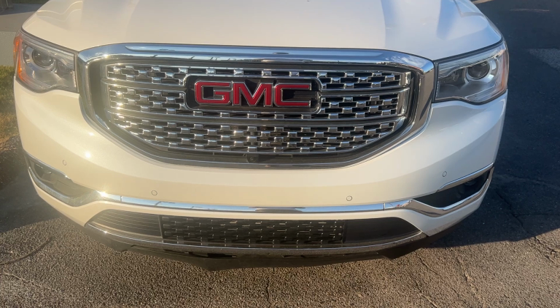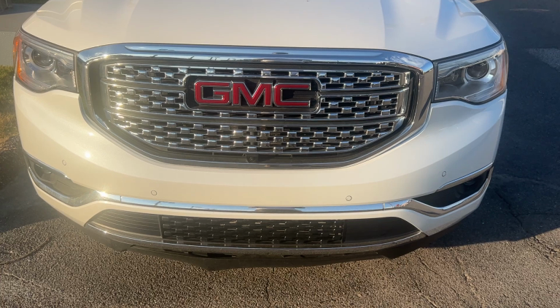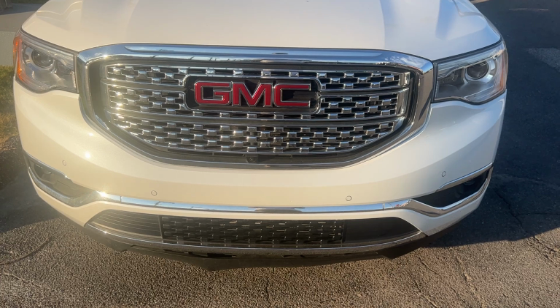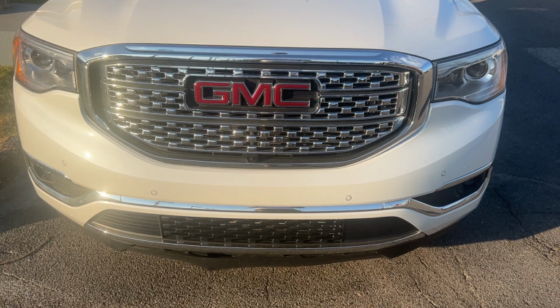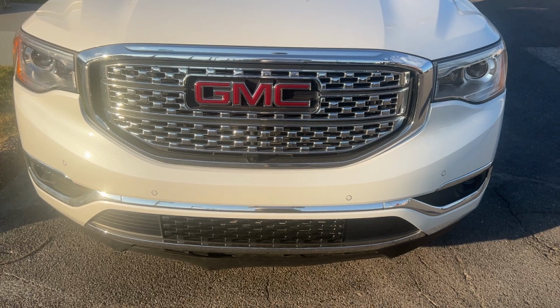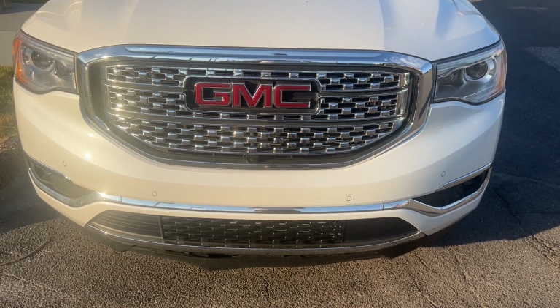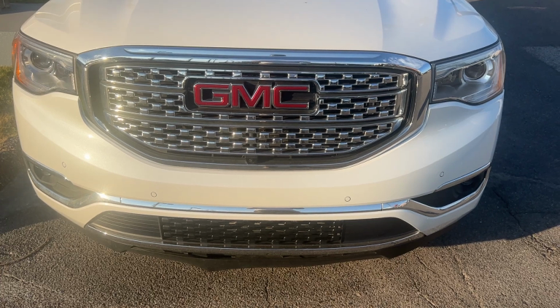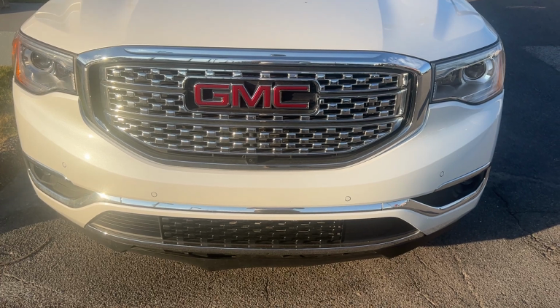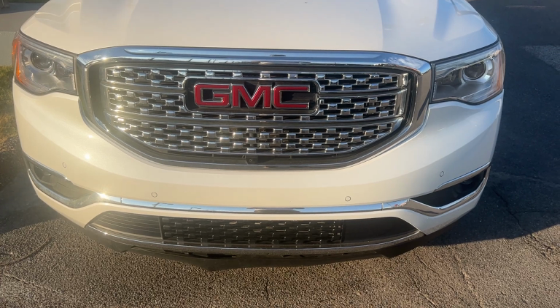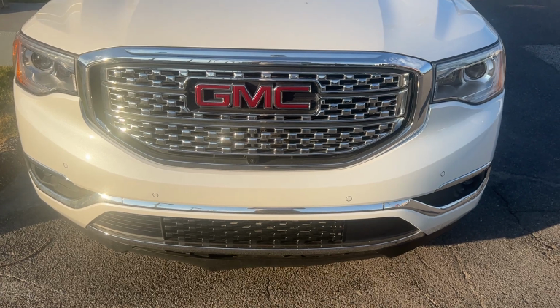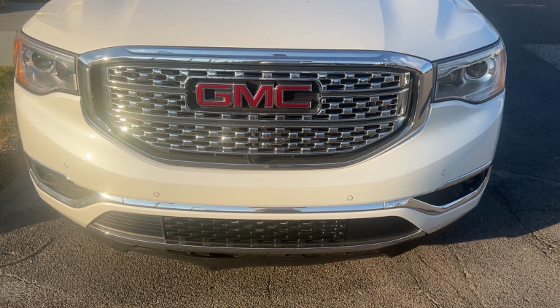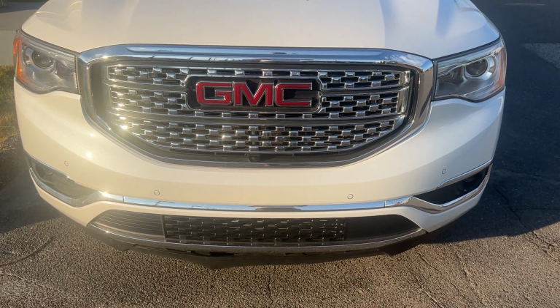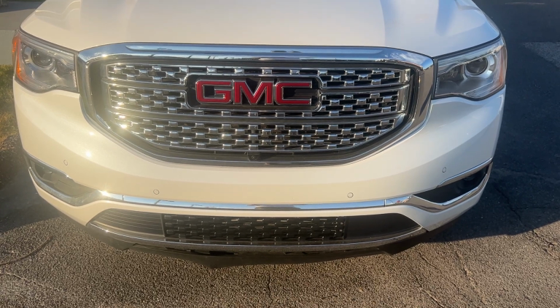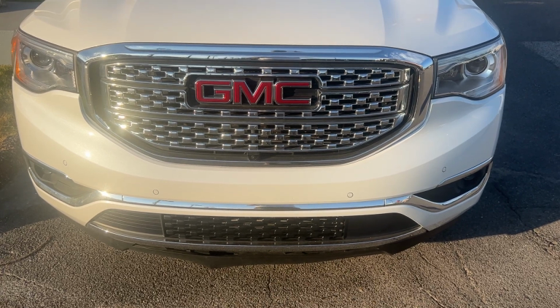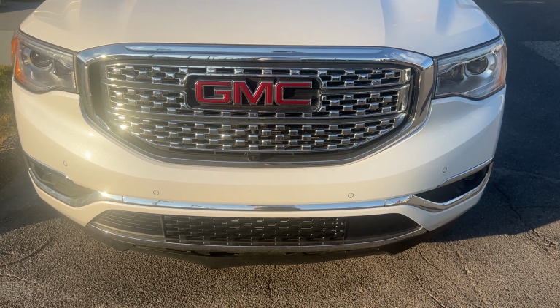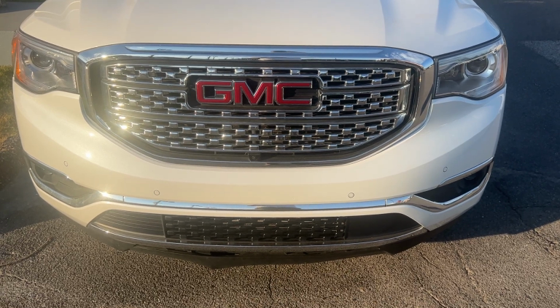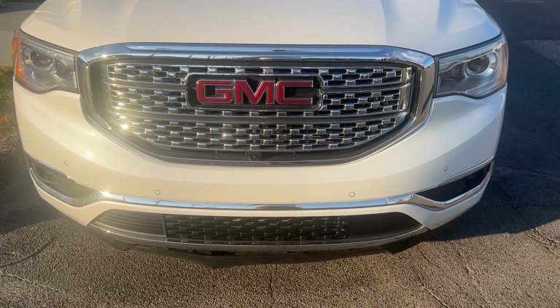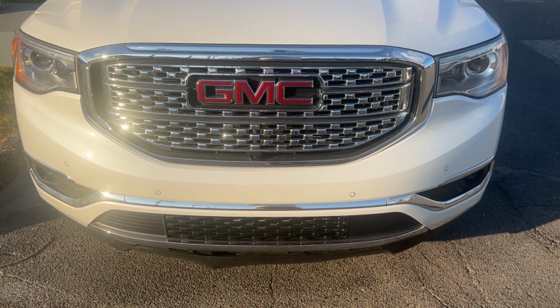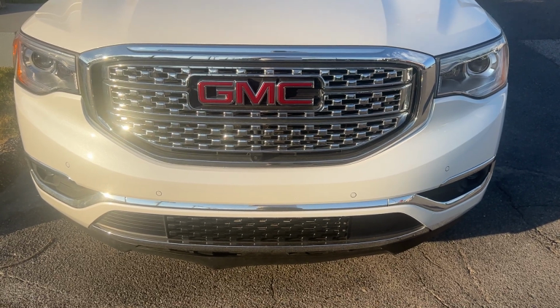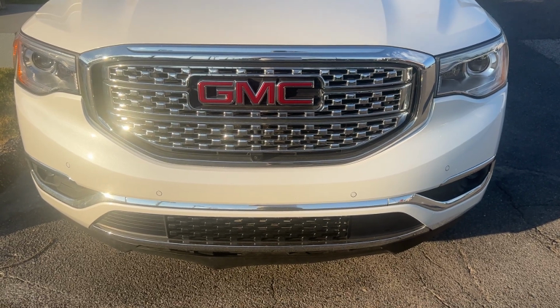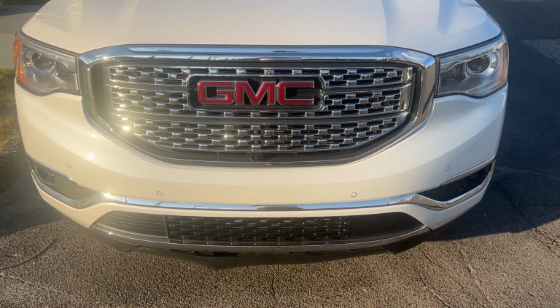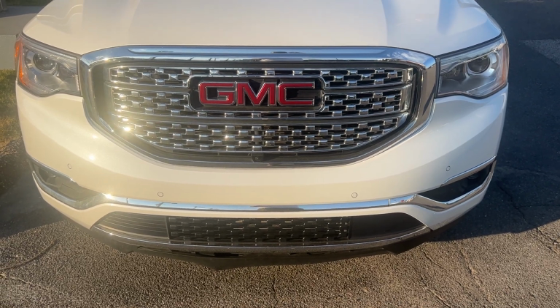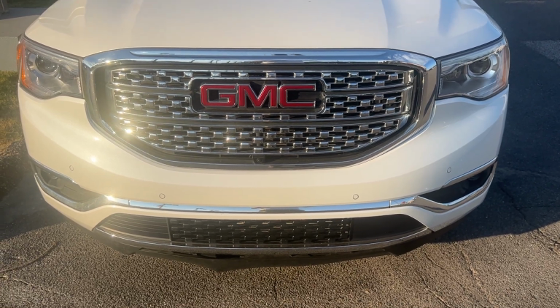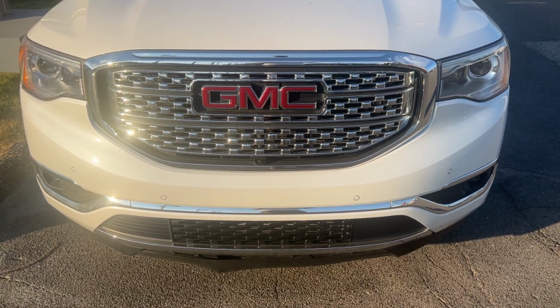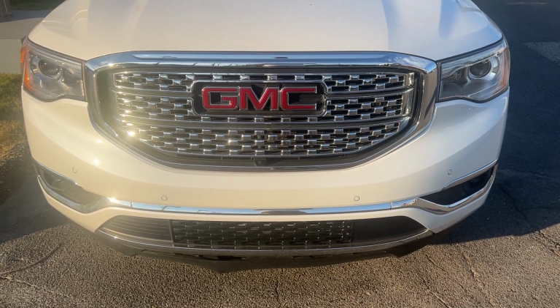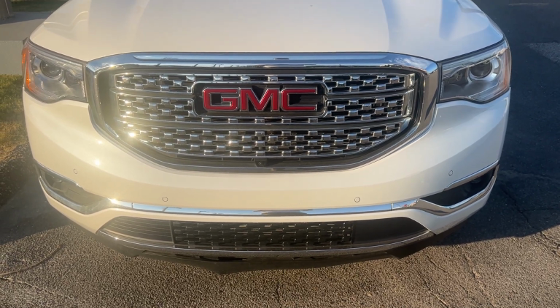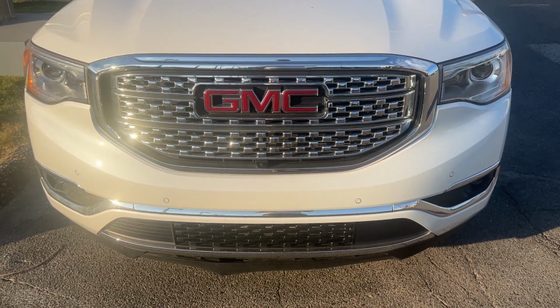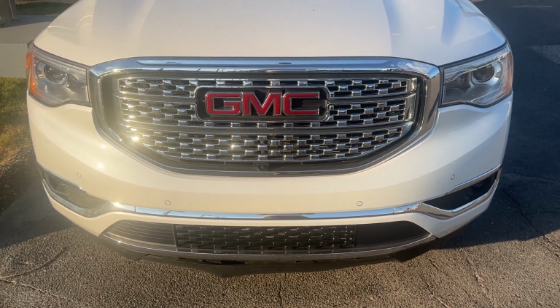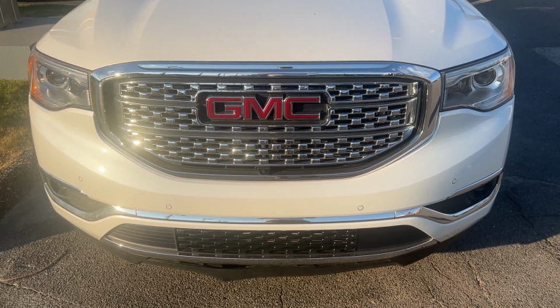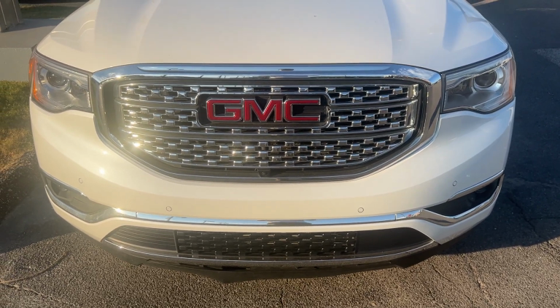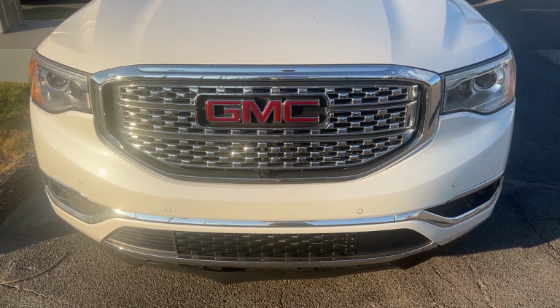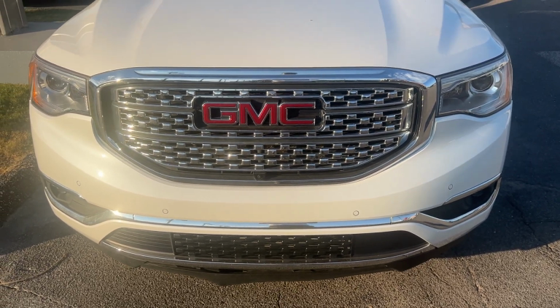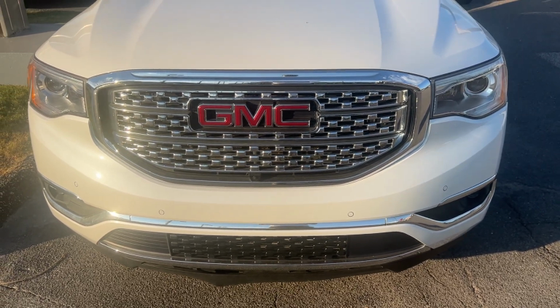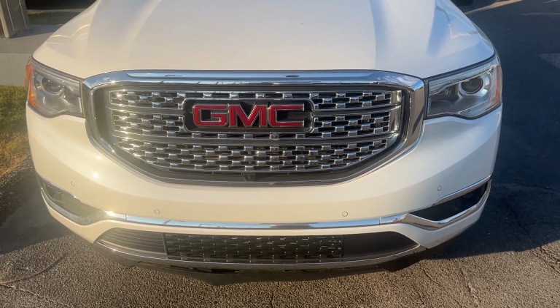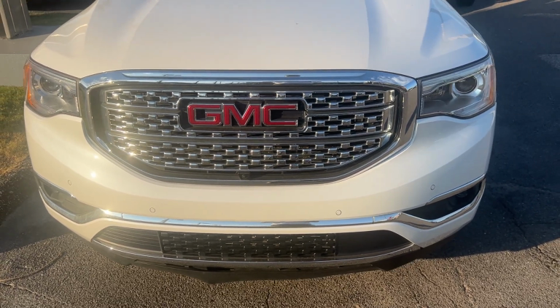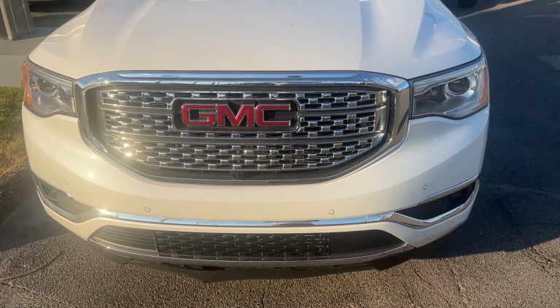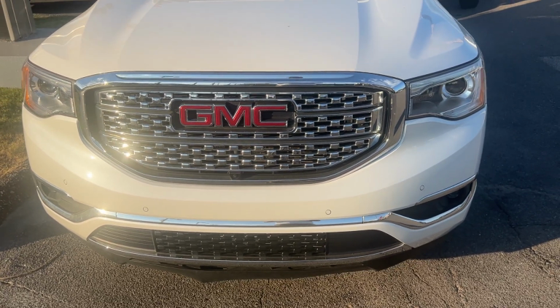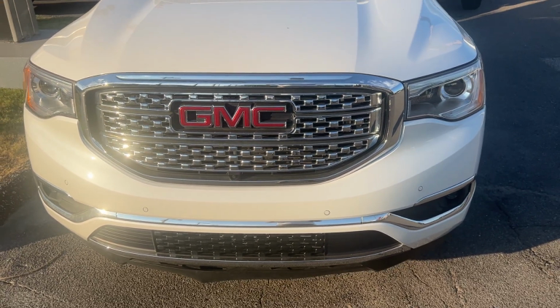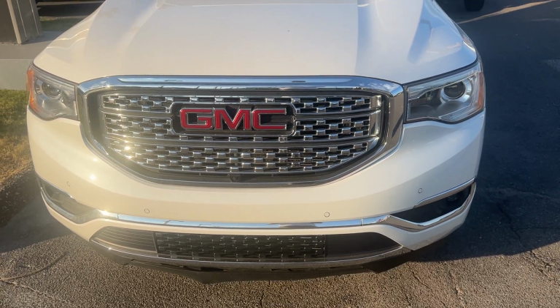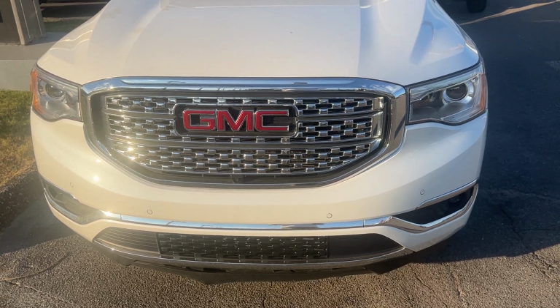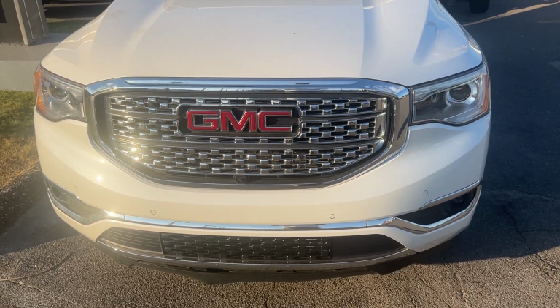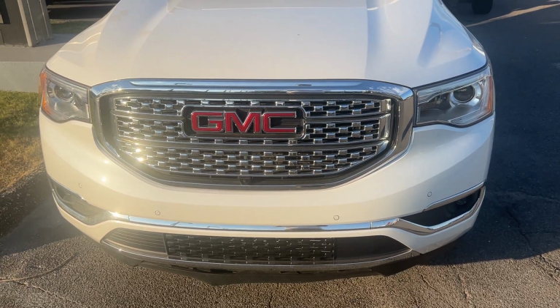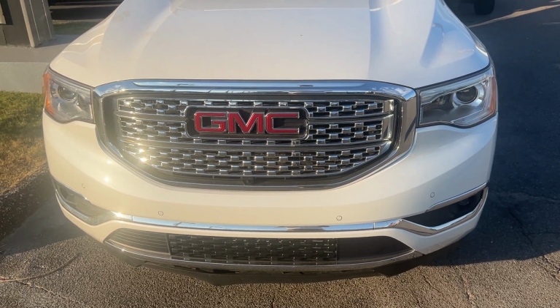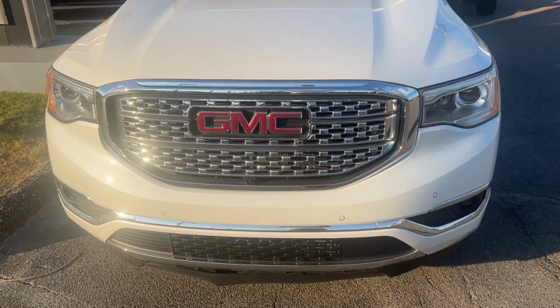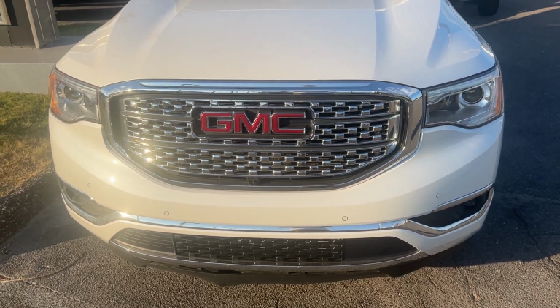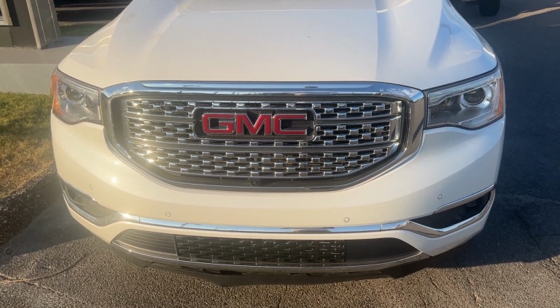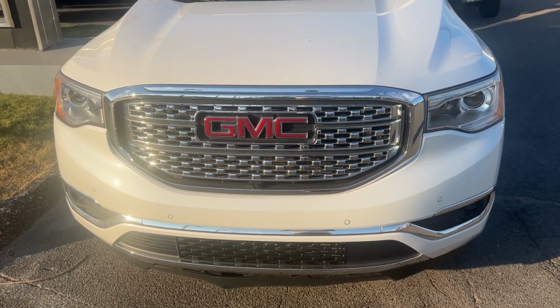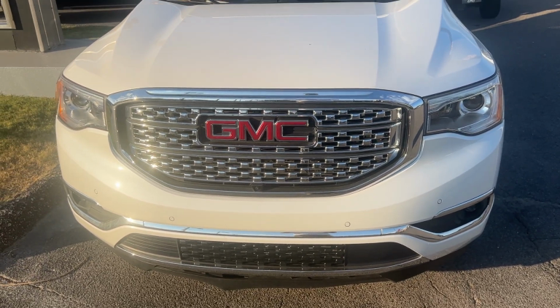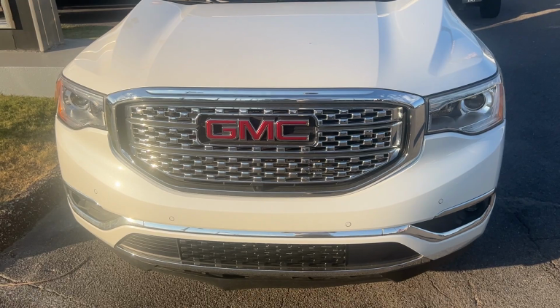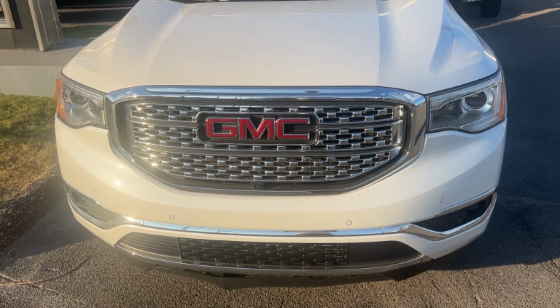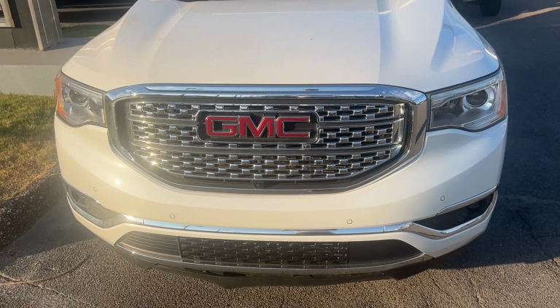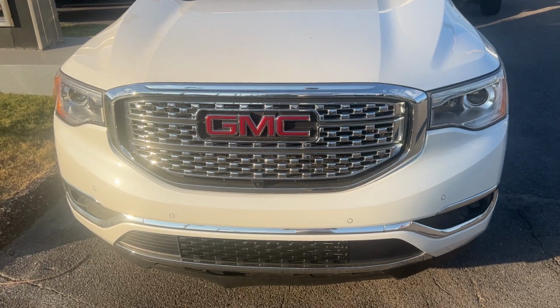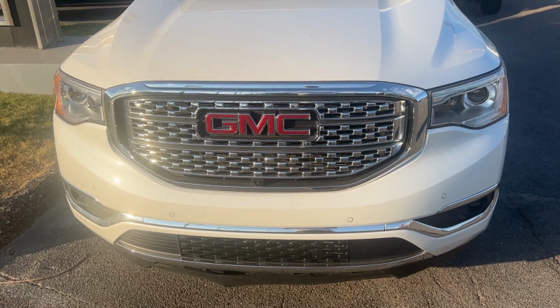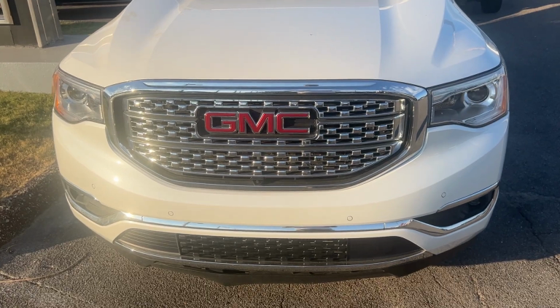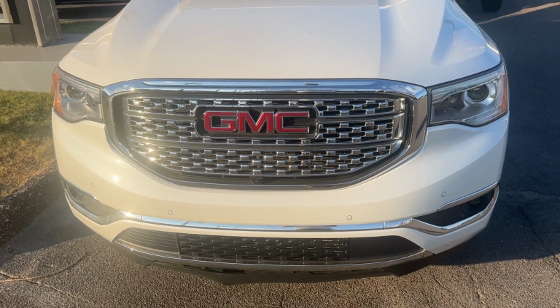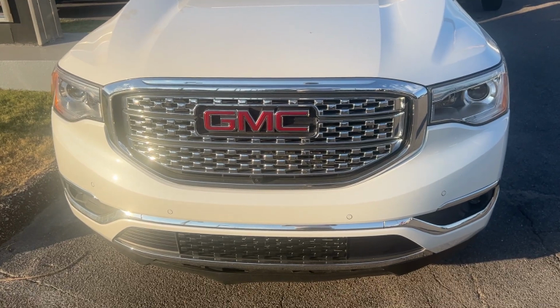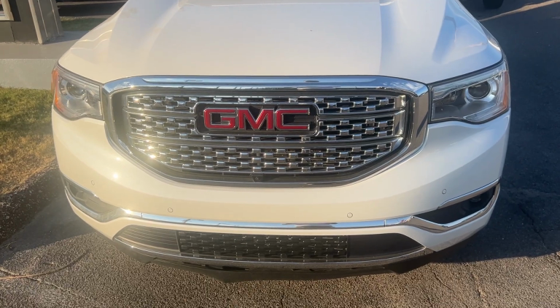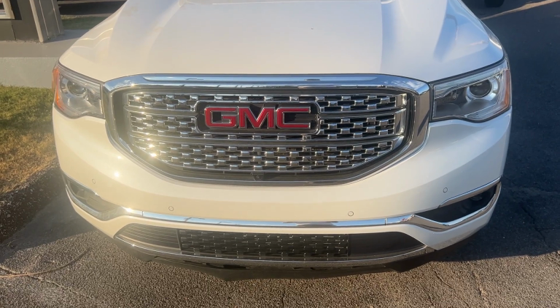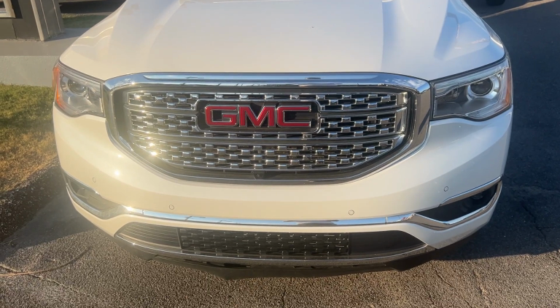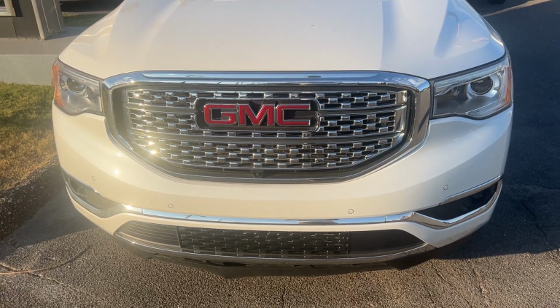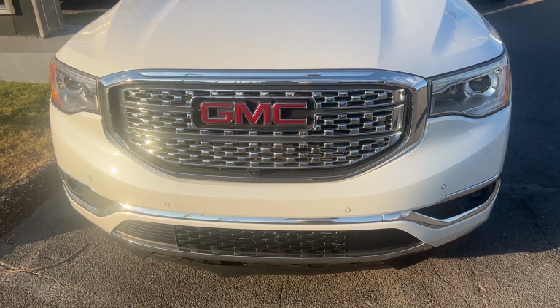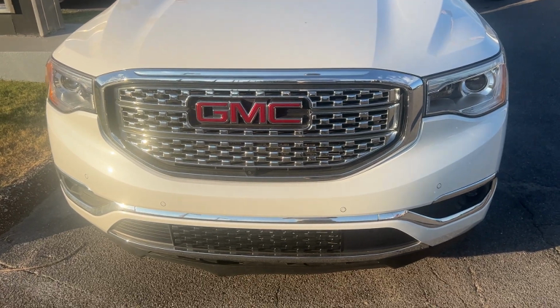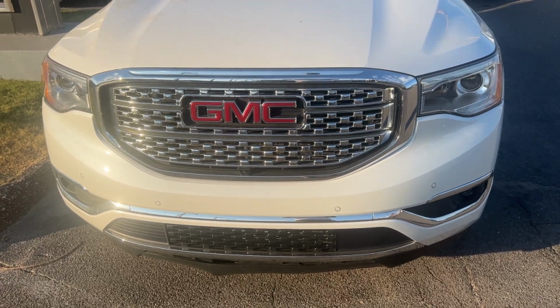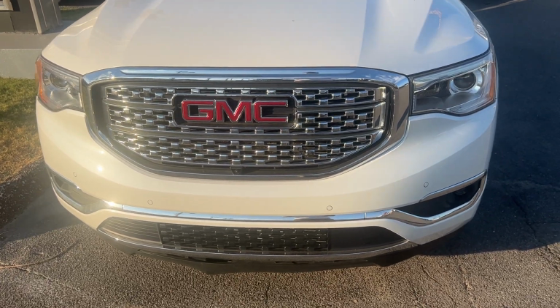Hey folks, it's Randy Boyd with Sunrise Beric GMC, 1800 Covenant Pike. Today we're taking a look at this beautiful Acadia Denali.